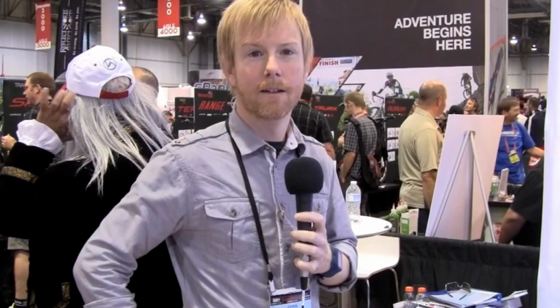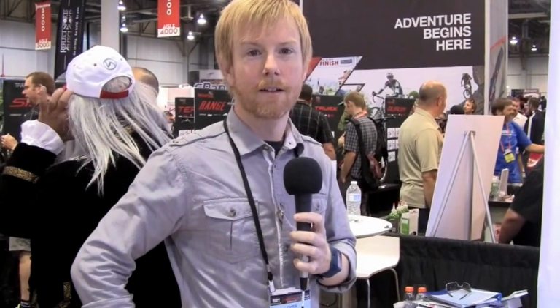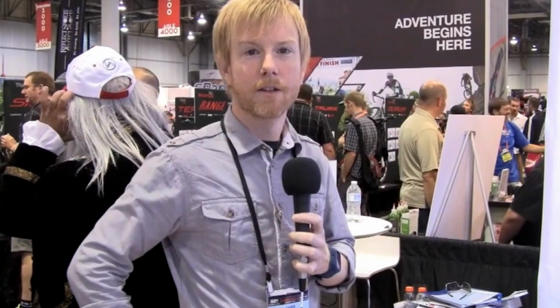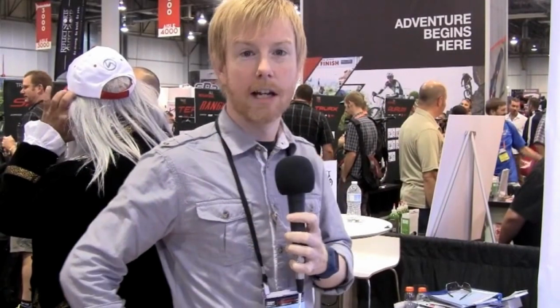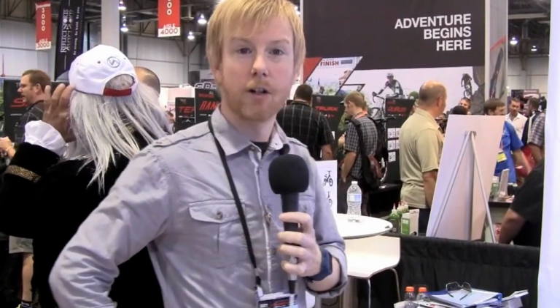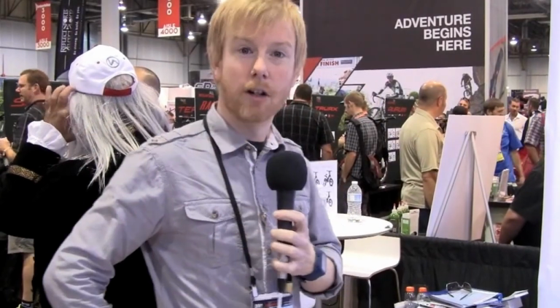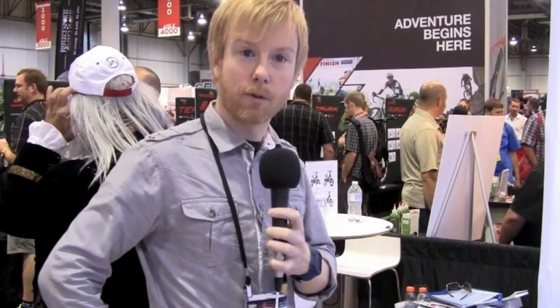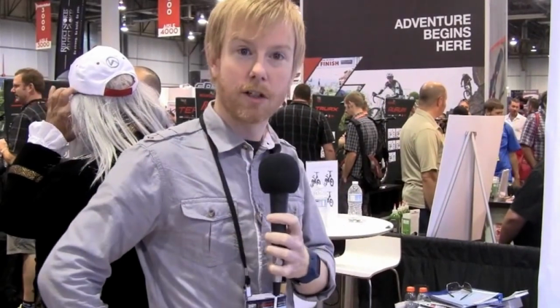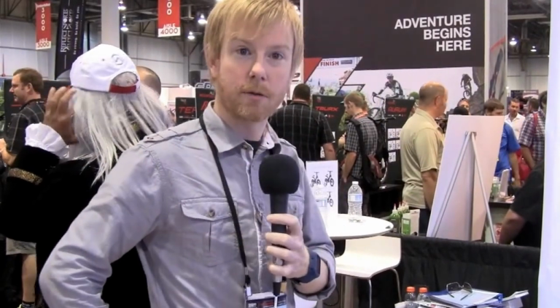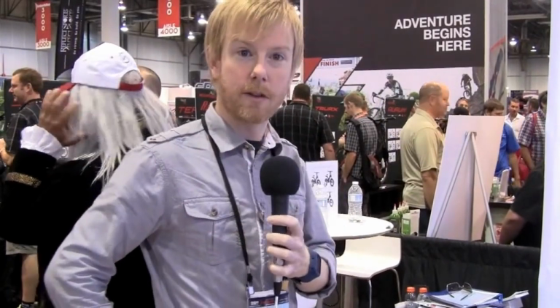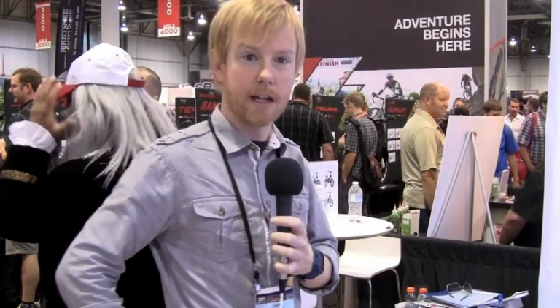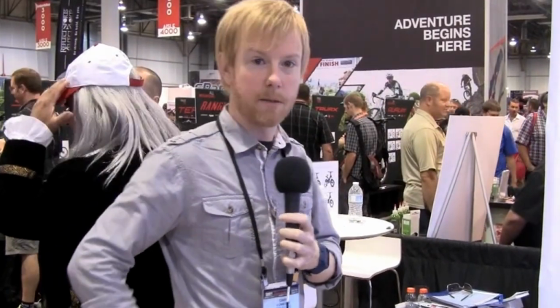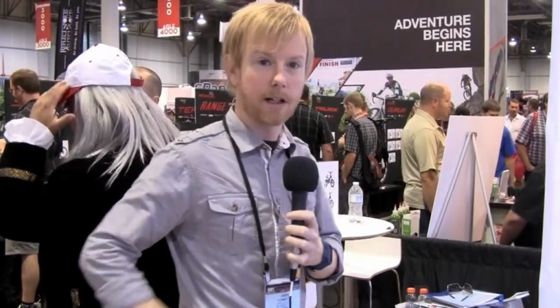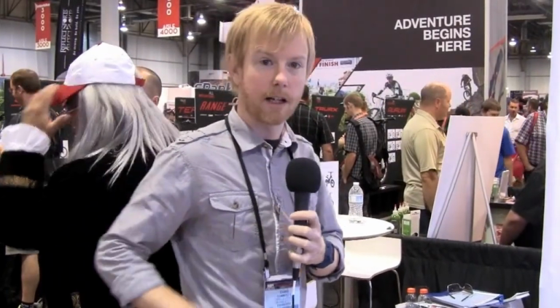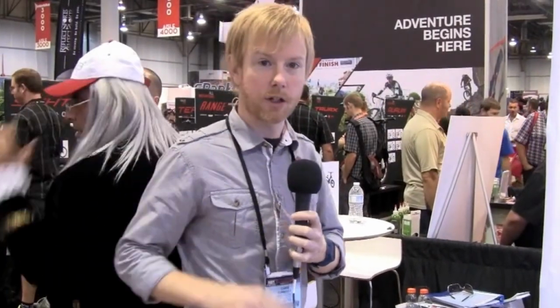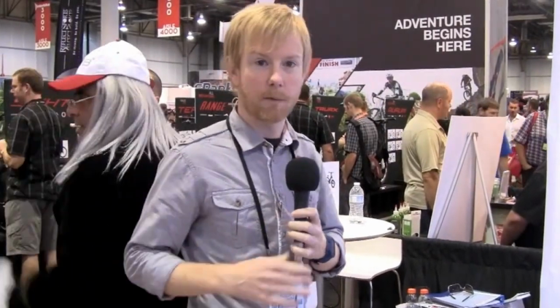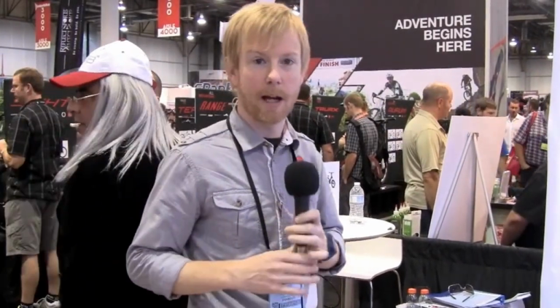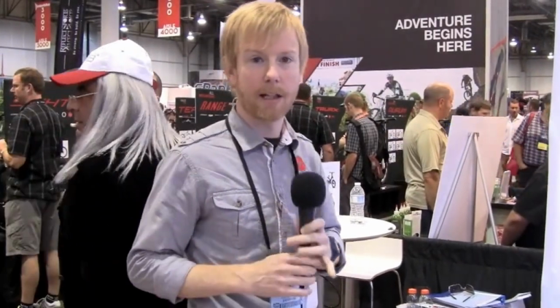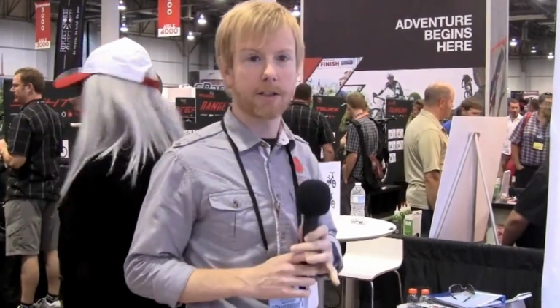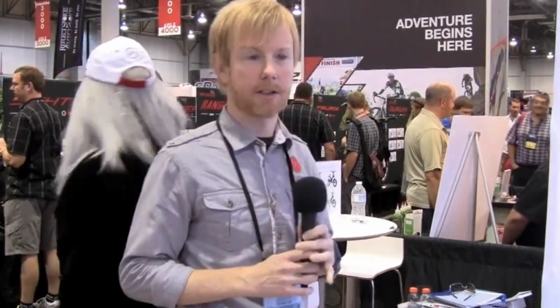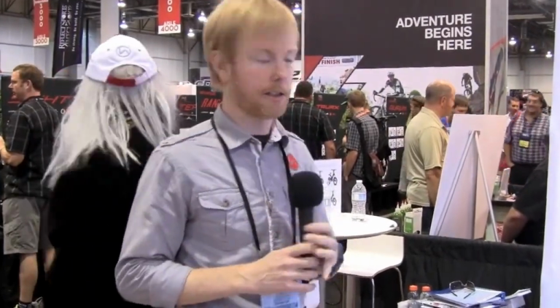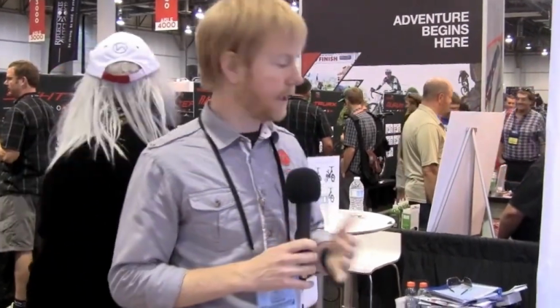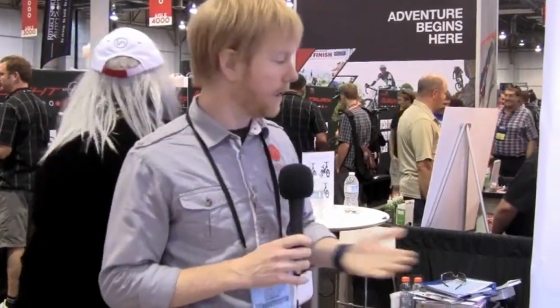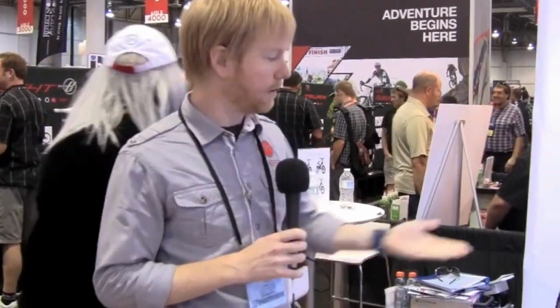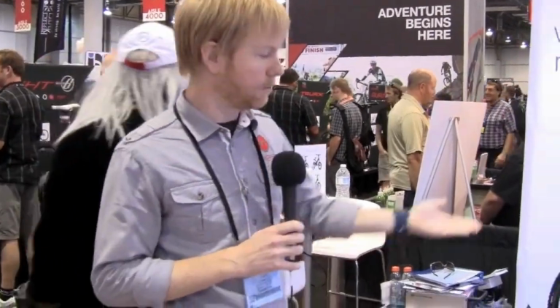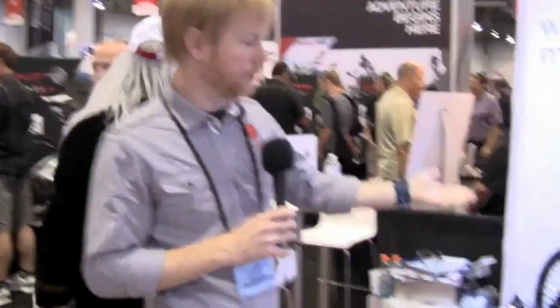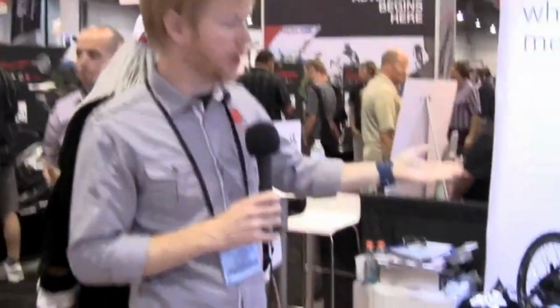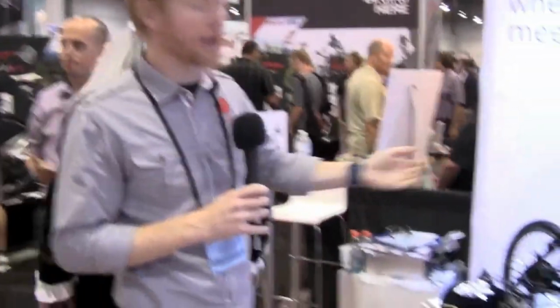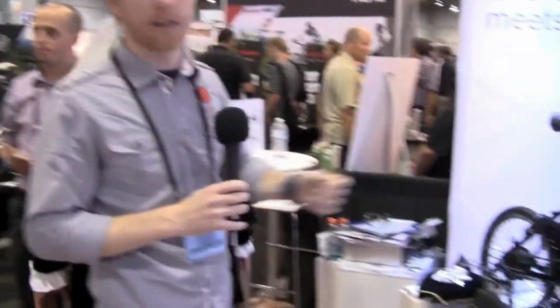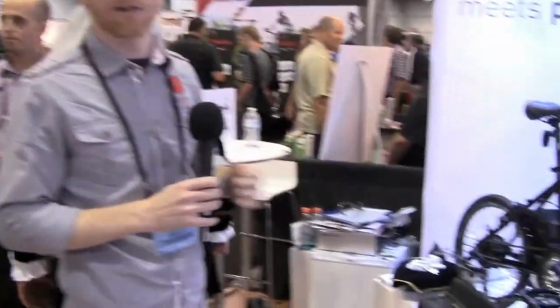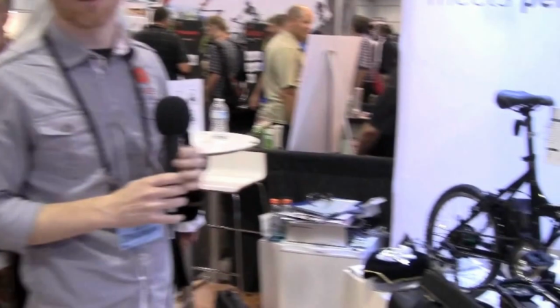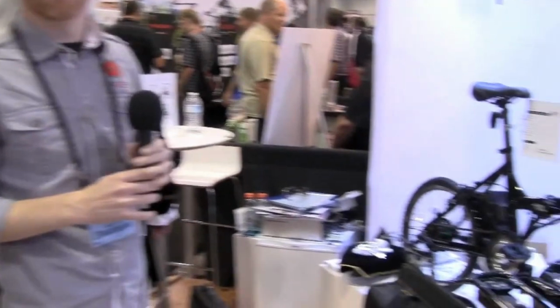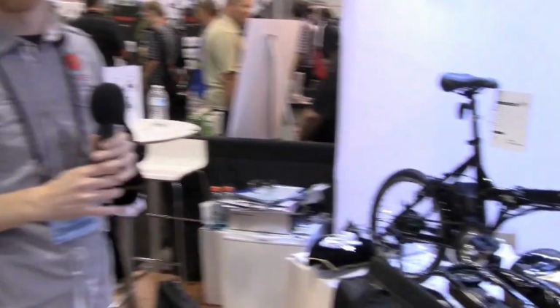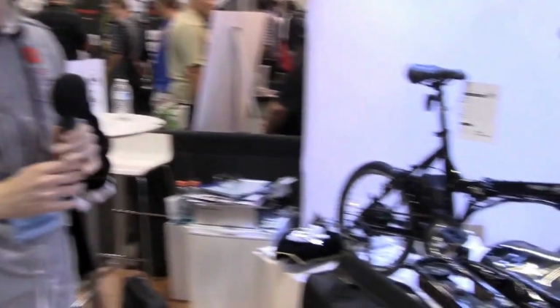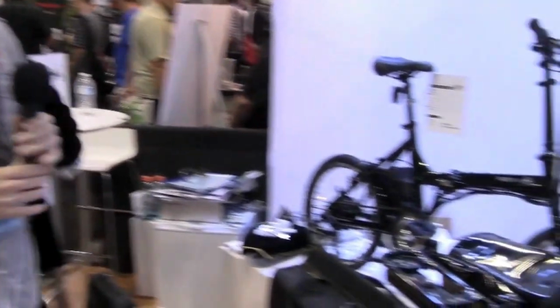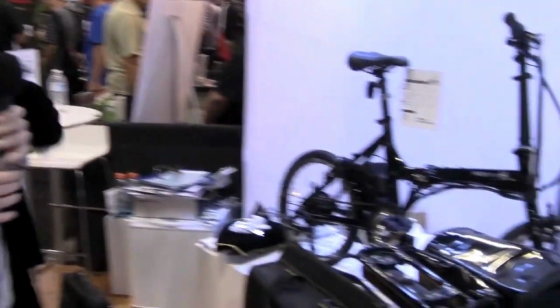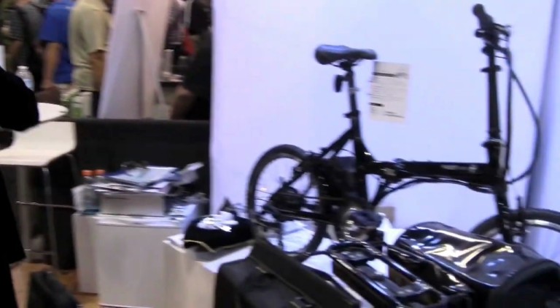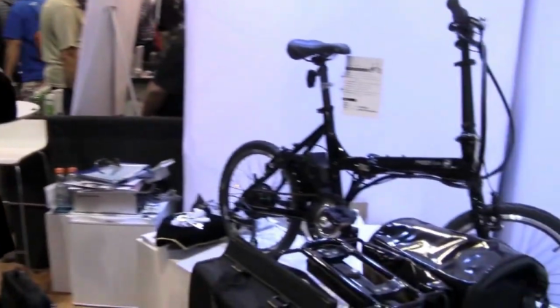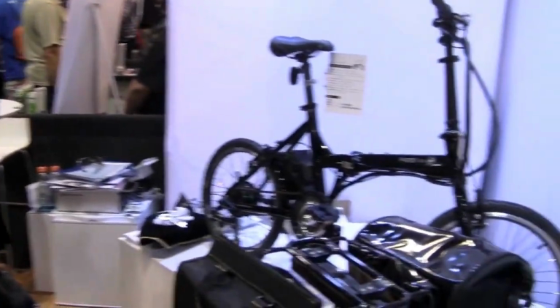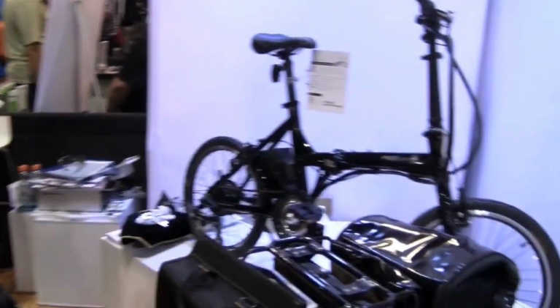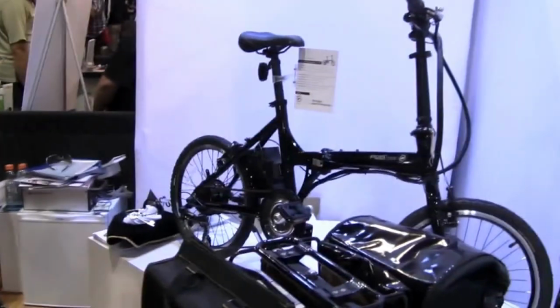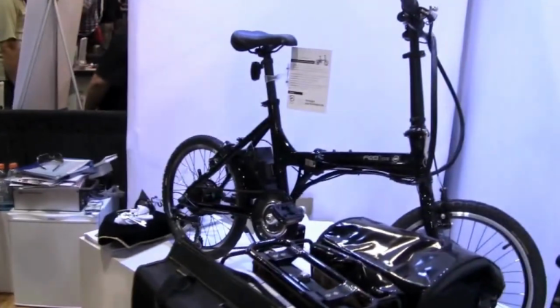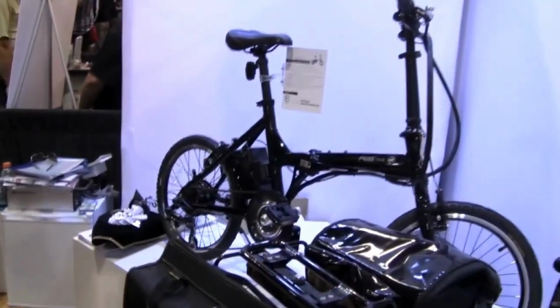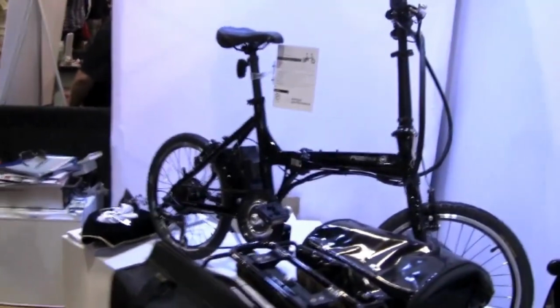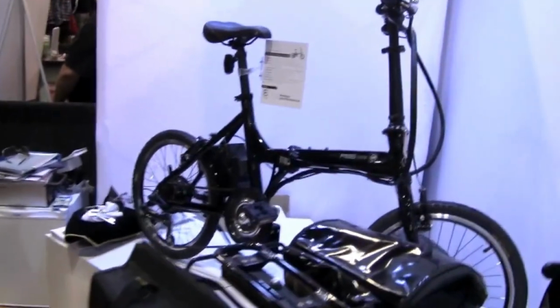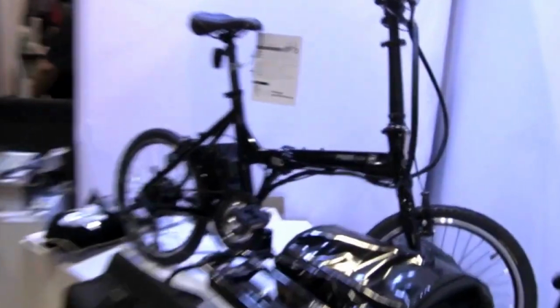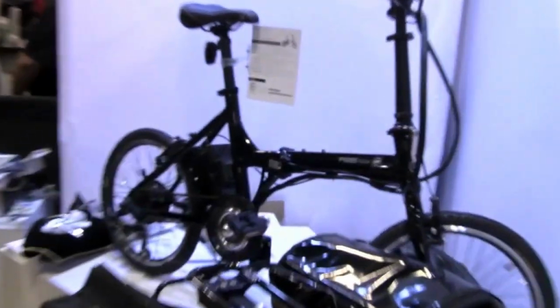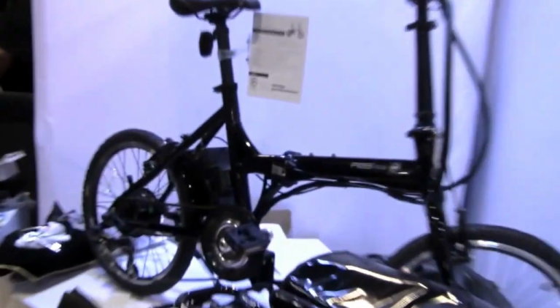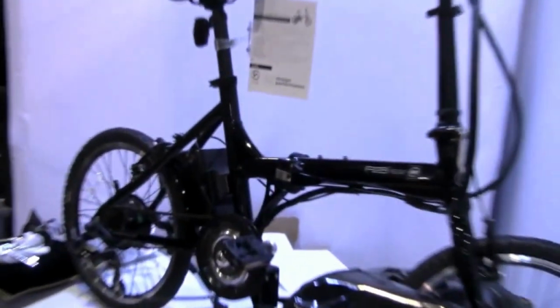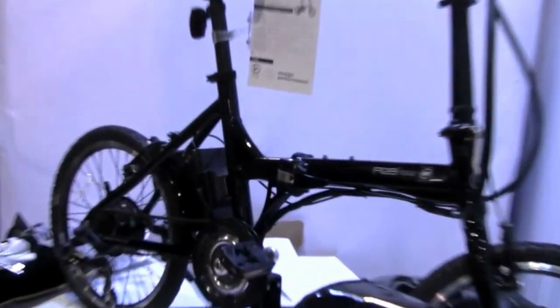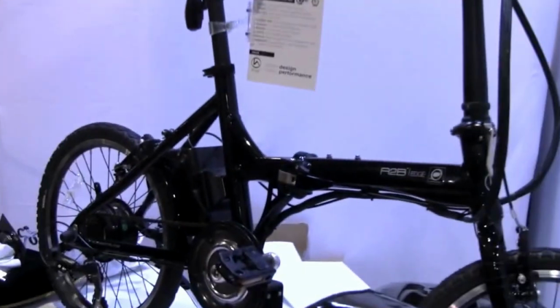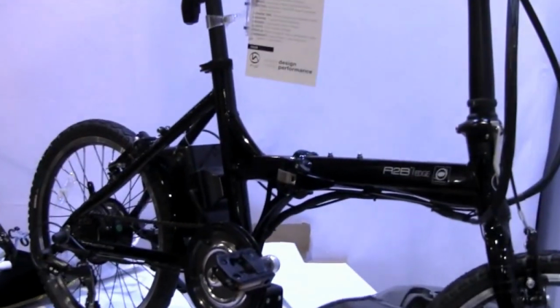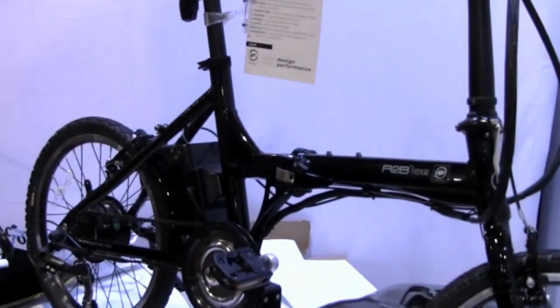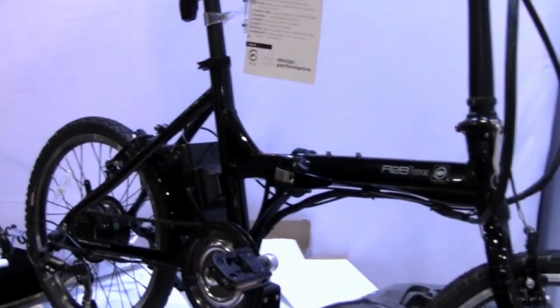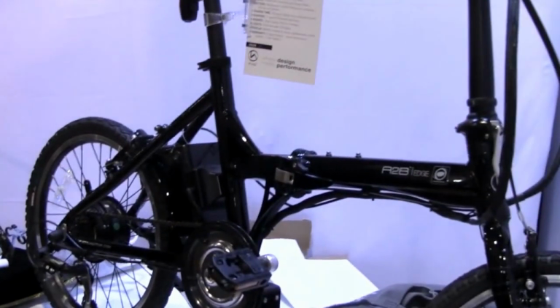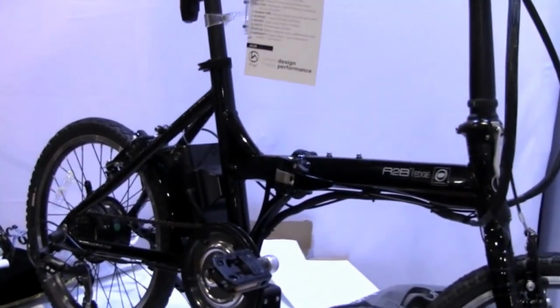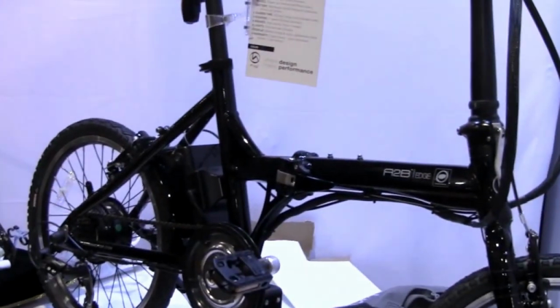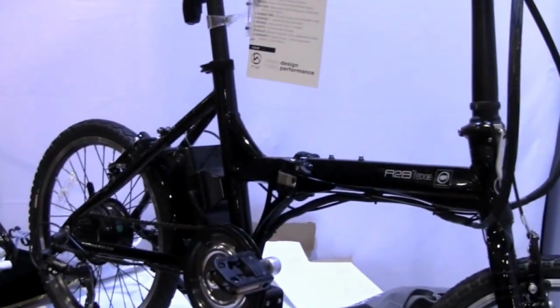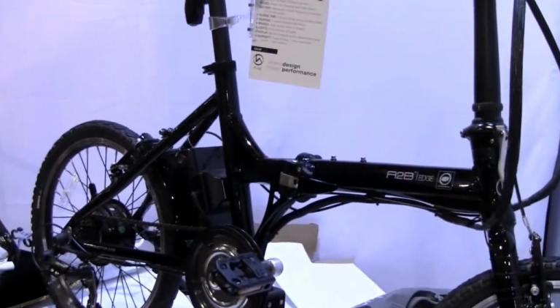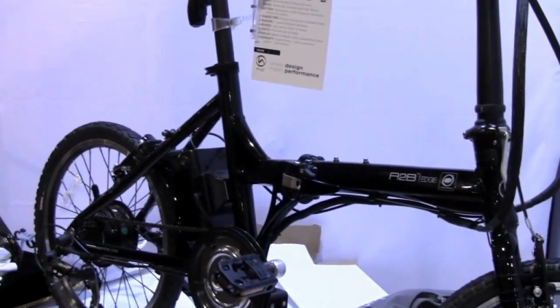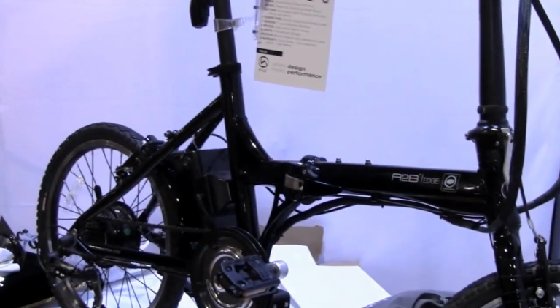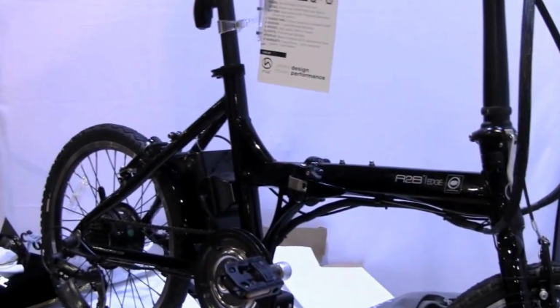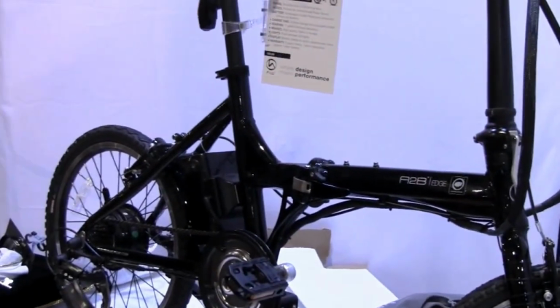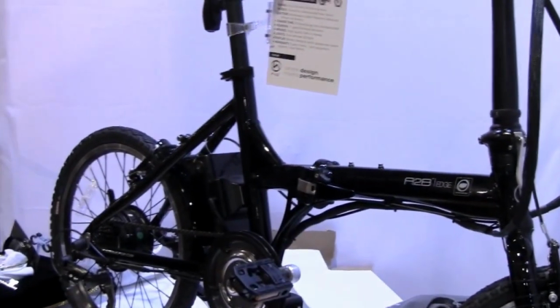I'm Chris with A to B Electric Bikes. We'll talk here a moment about the A to B Edge, which is our folding bike model.